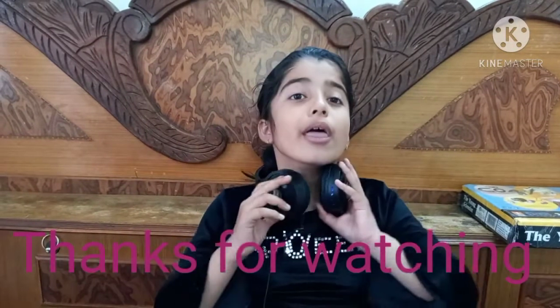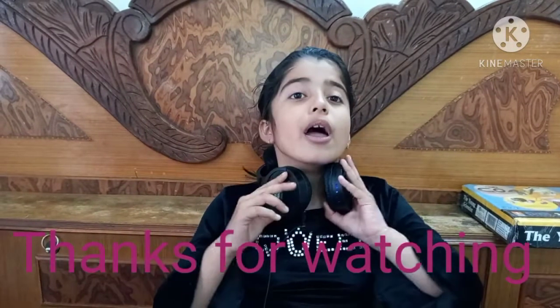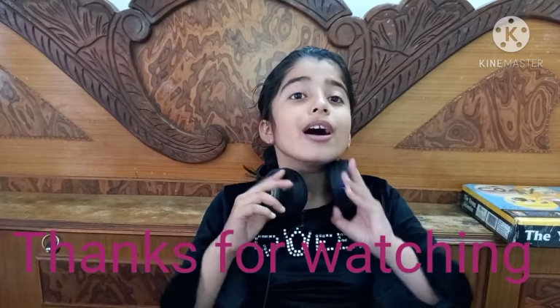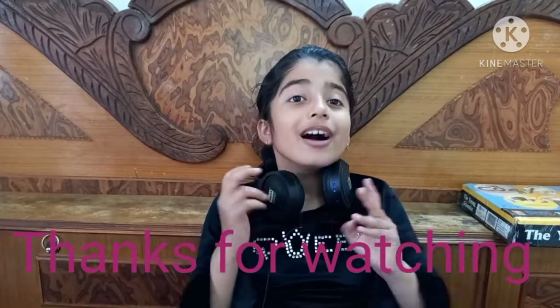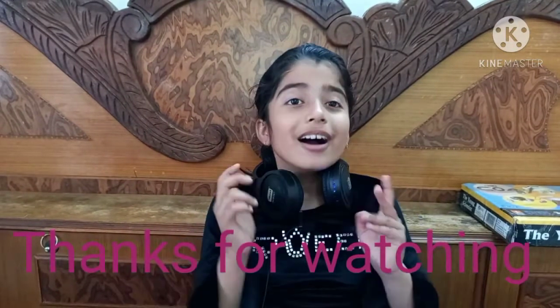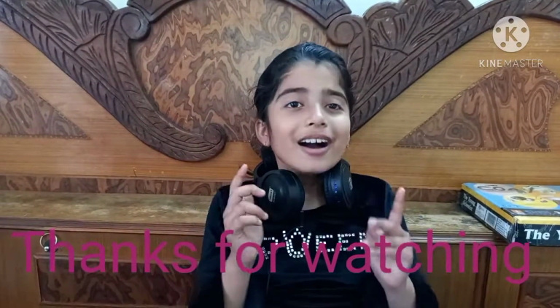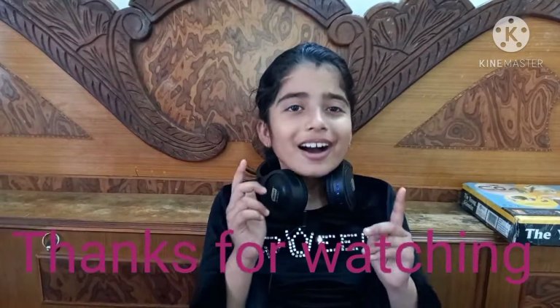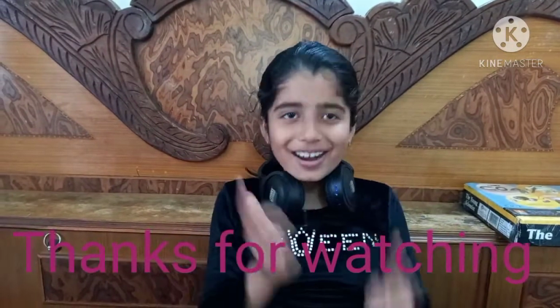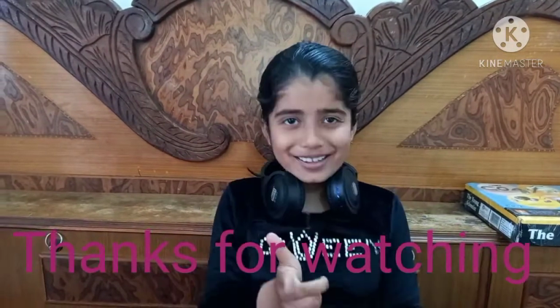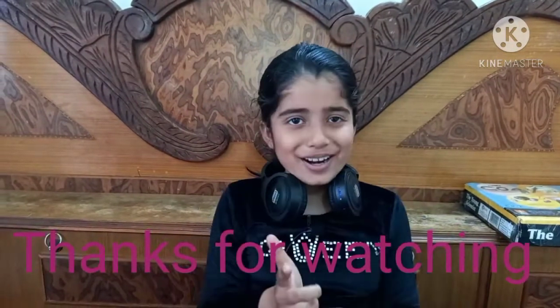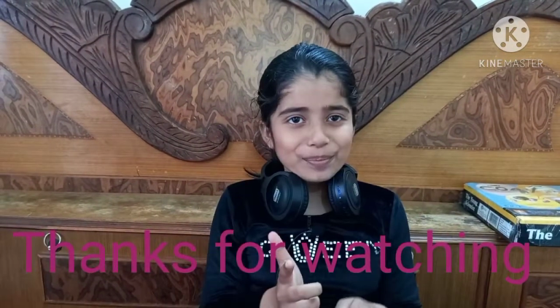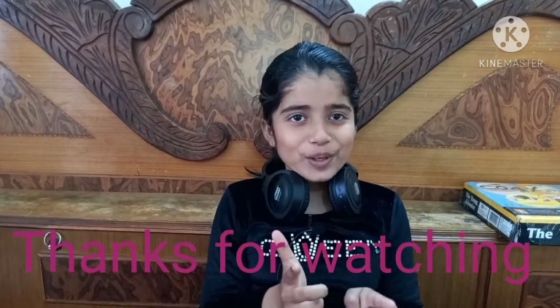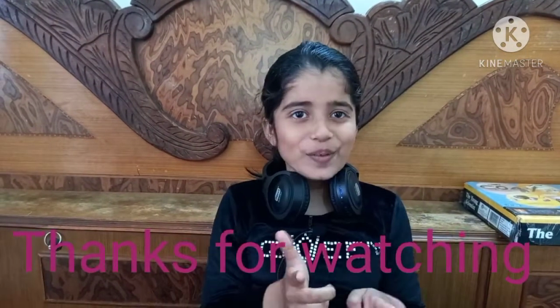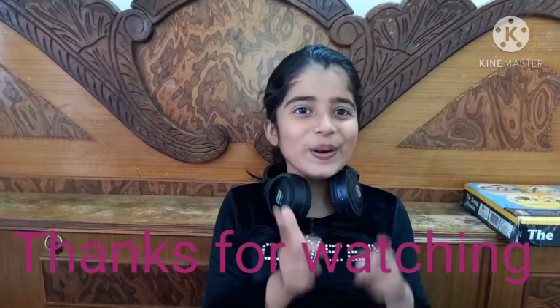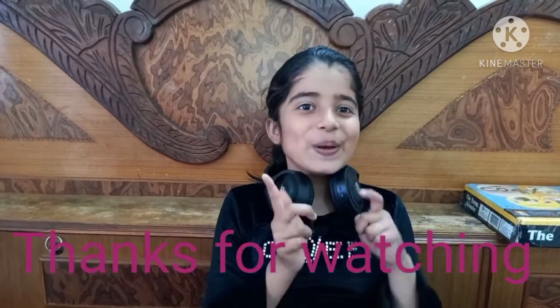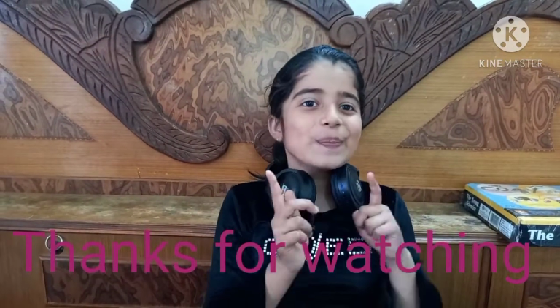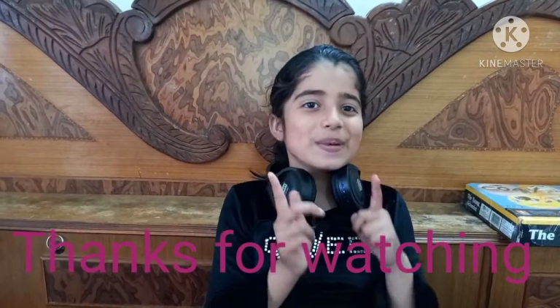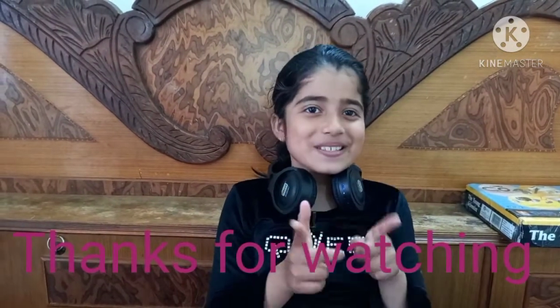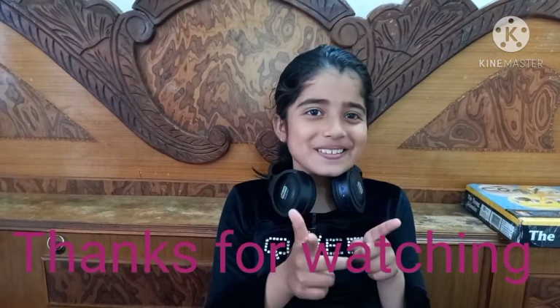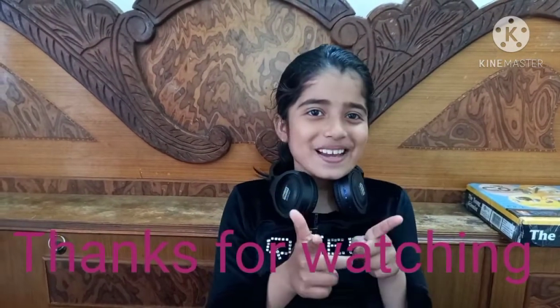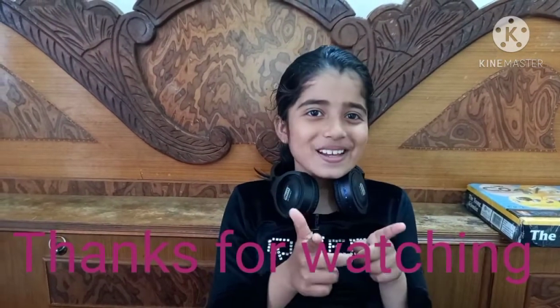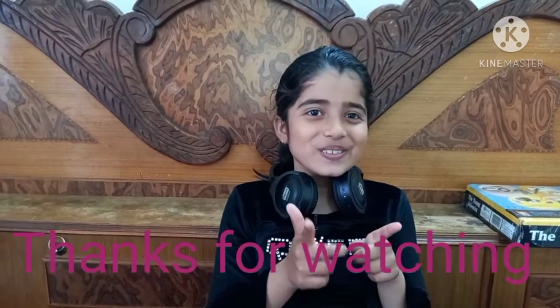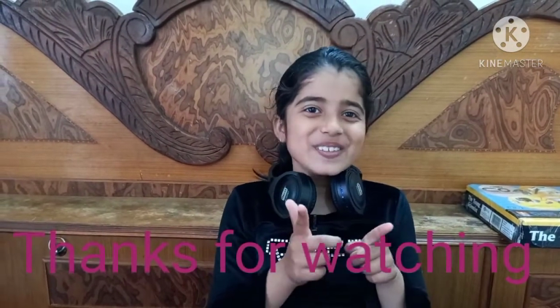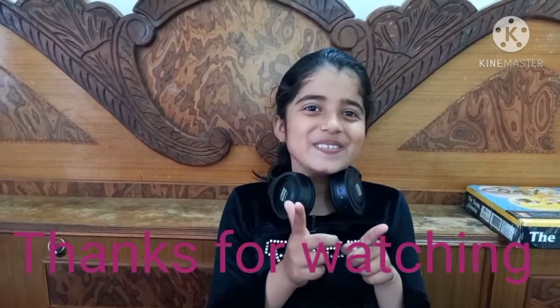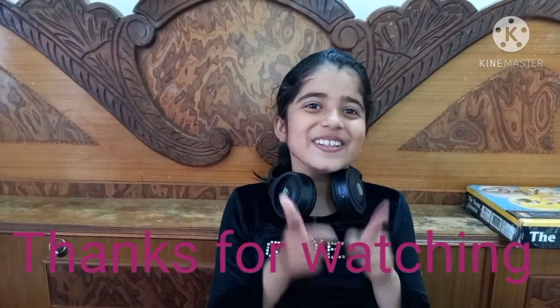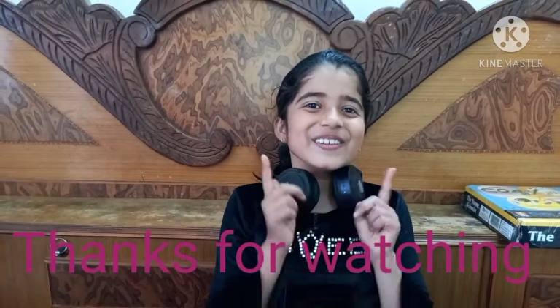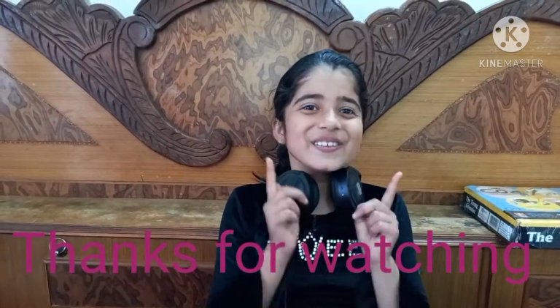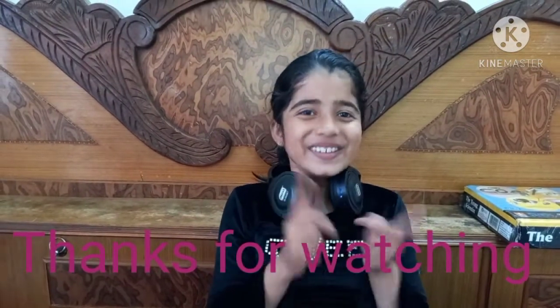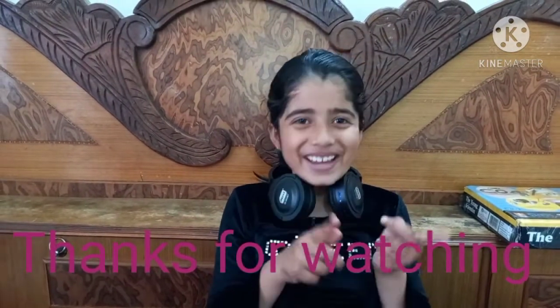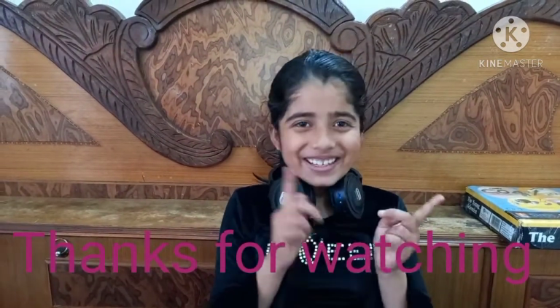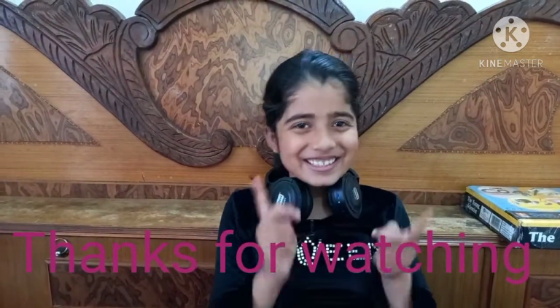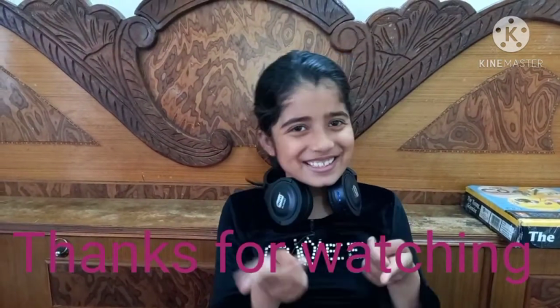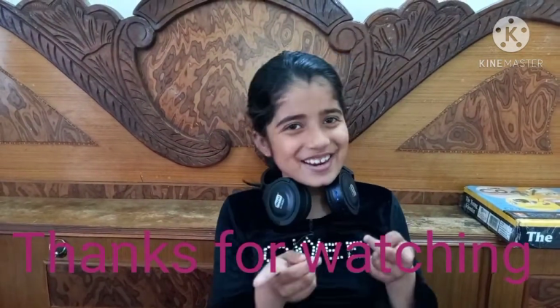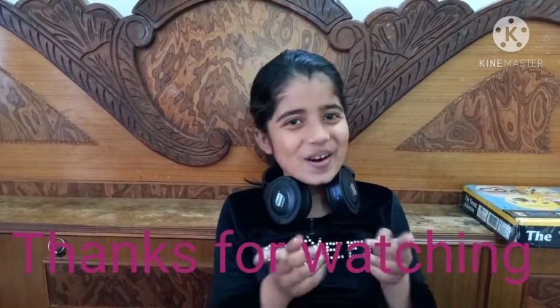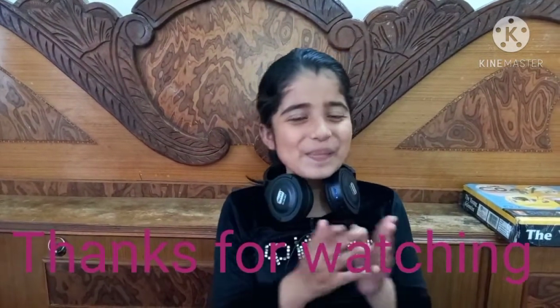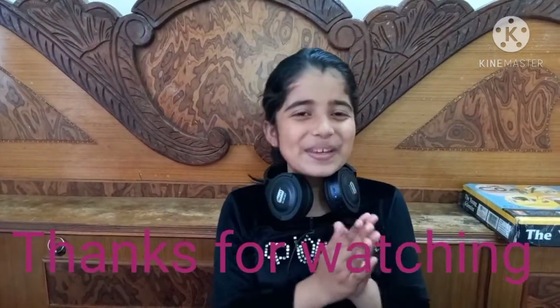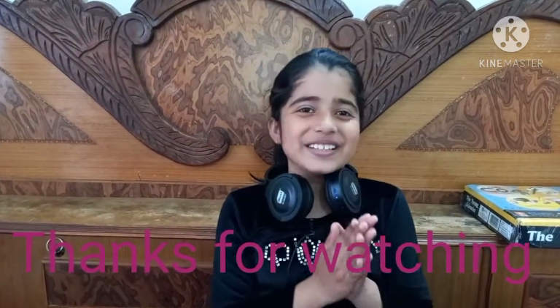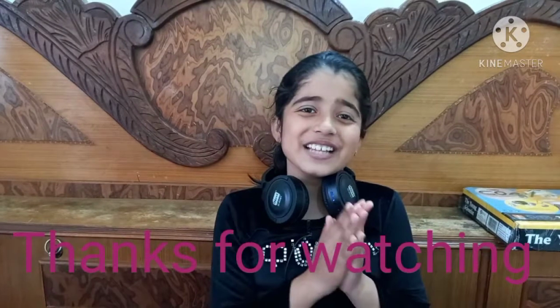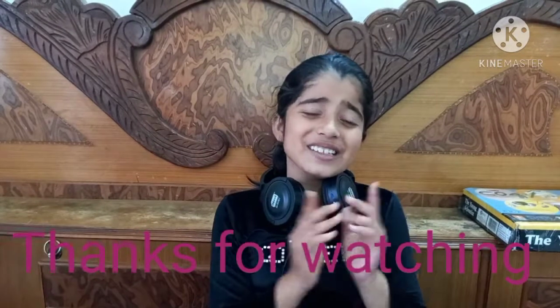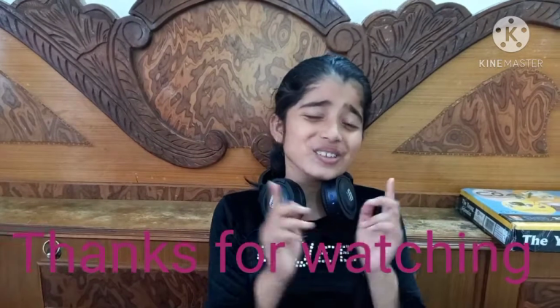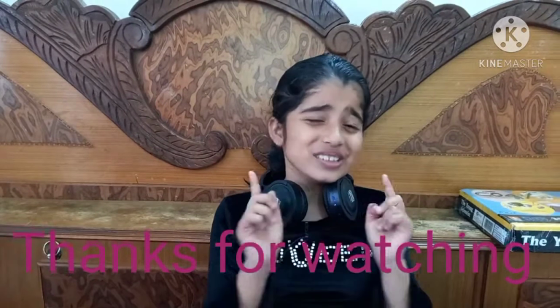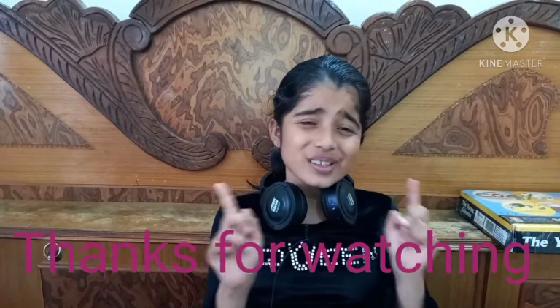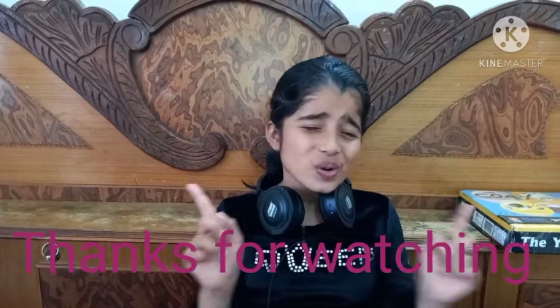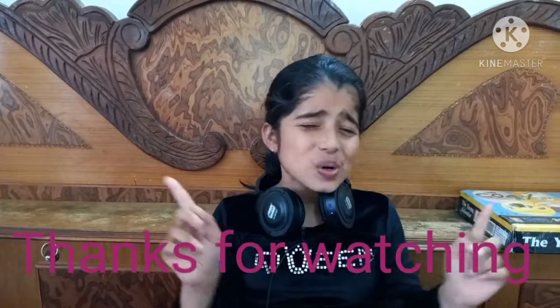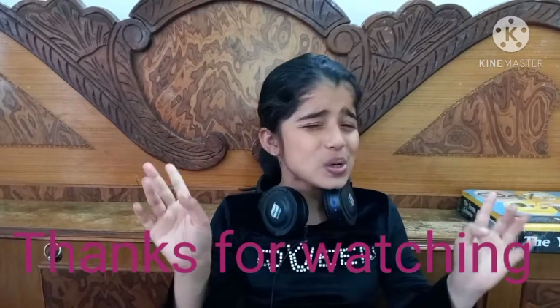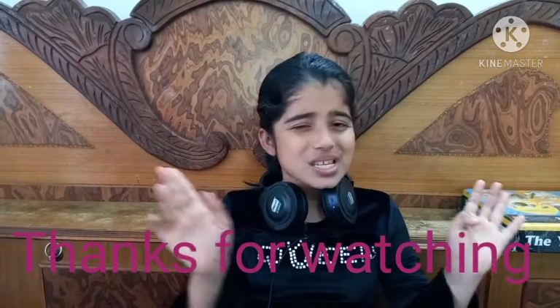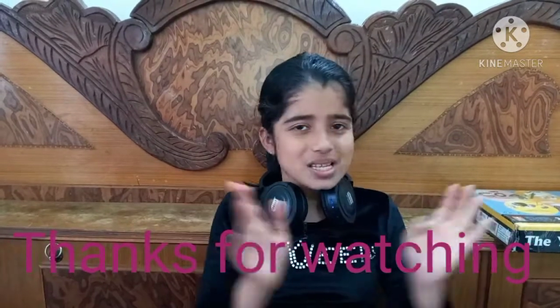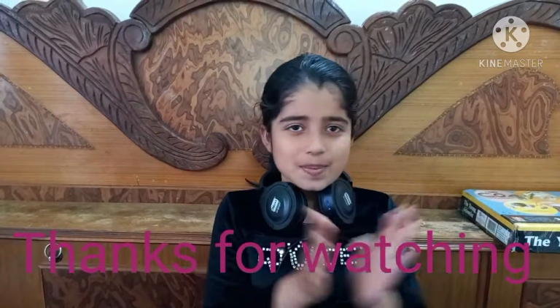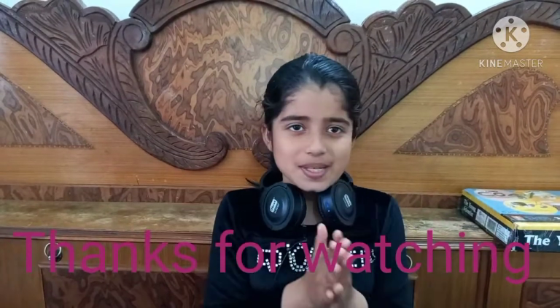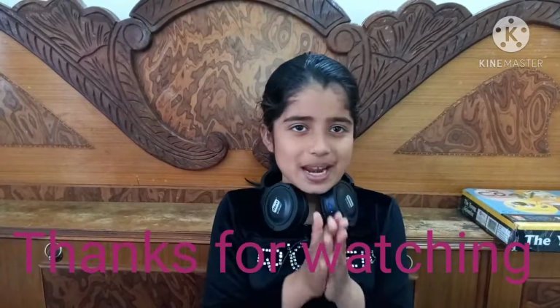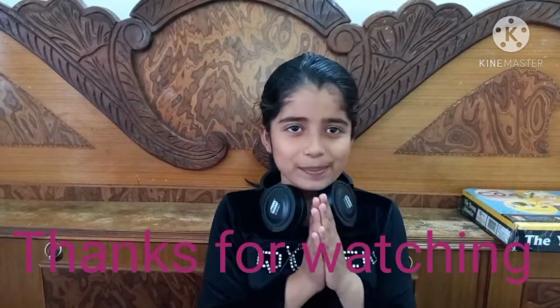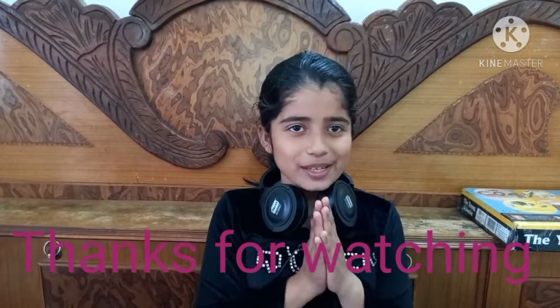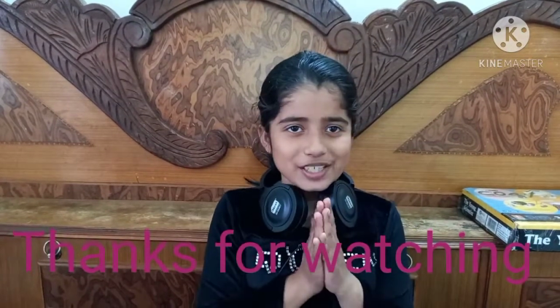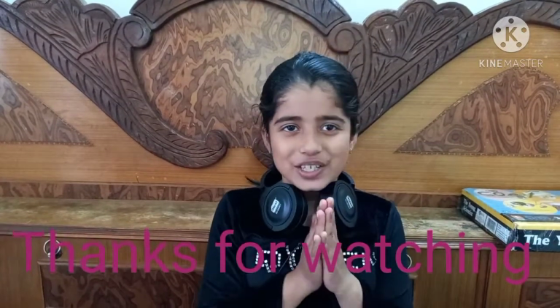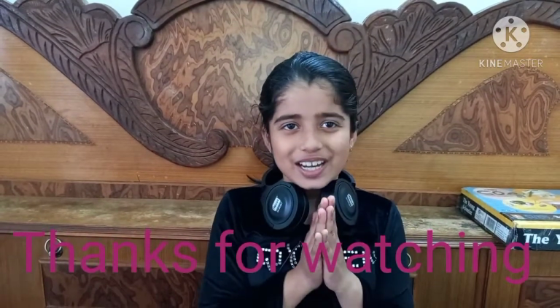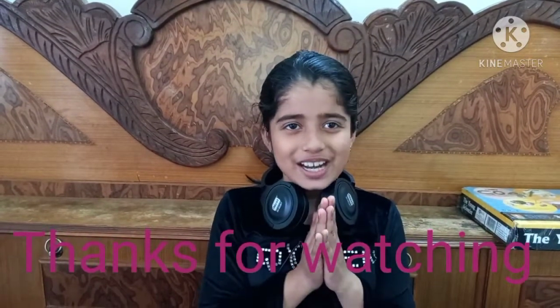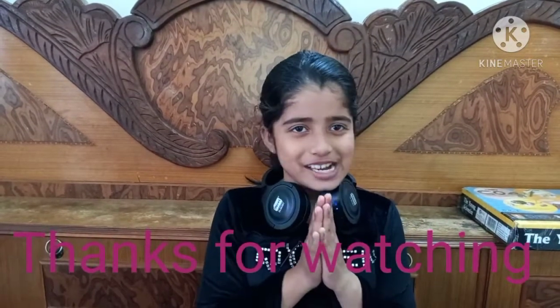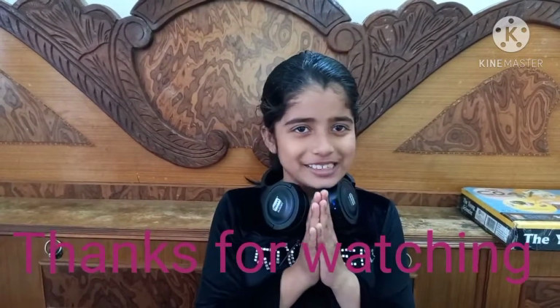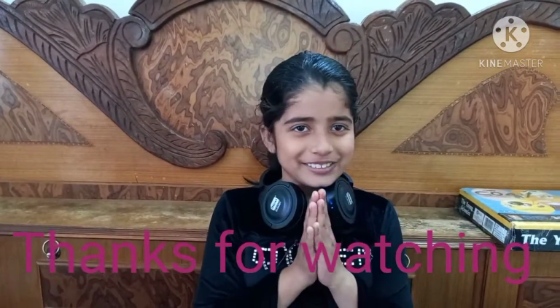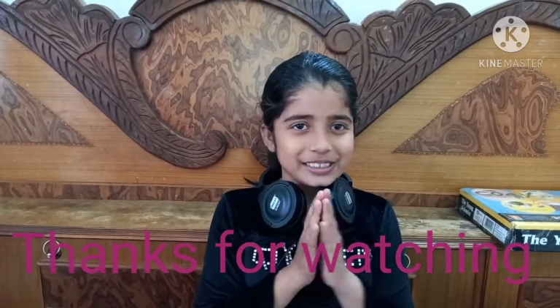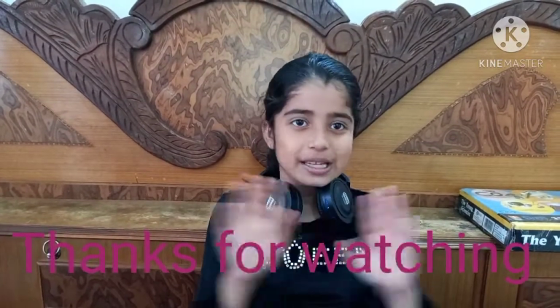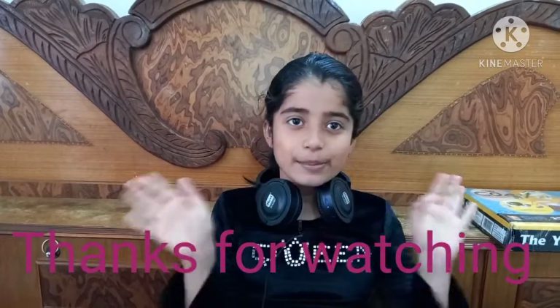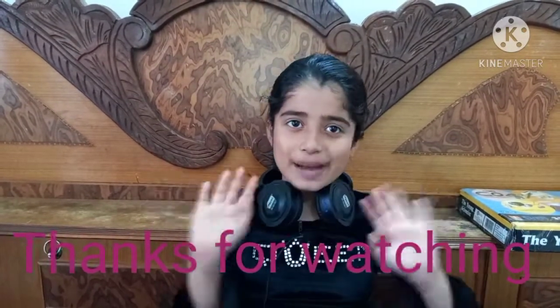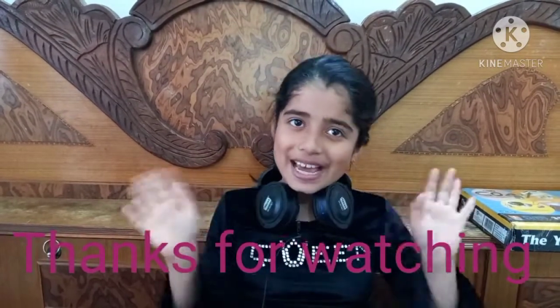If you like this video, please like it, share it, and subscribe to my channel.